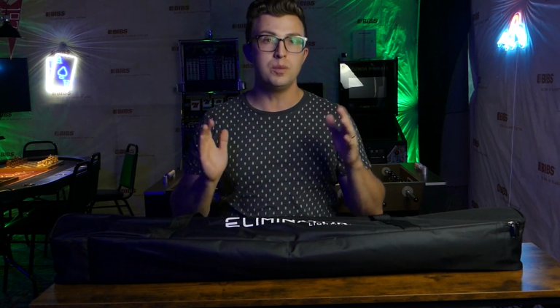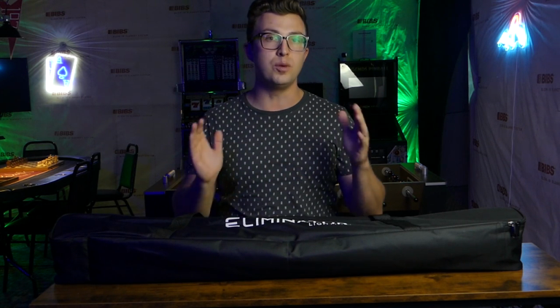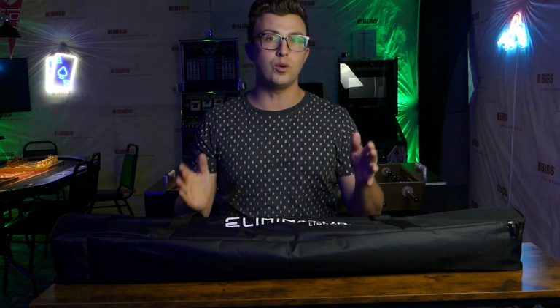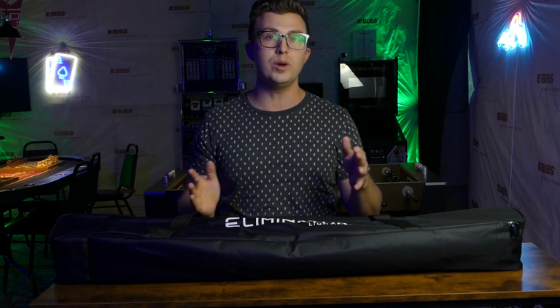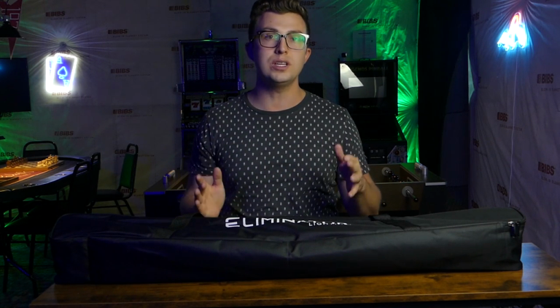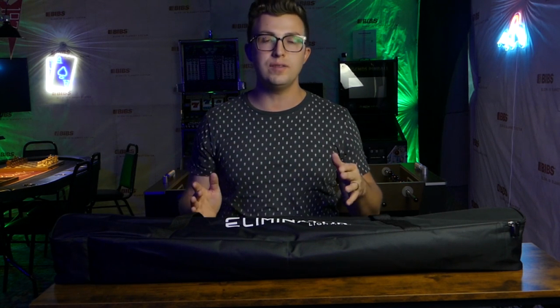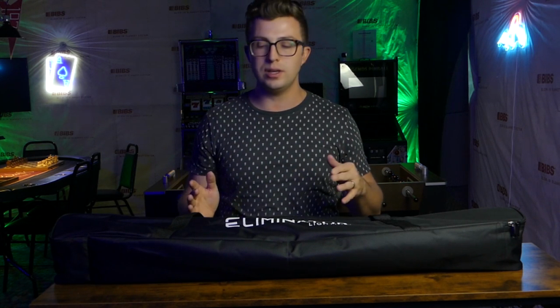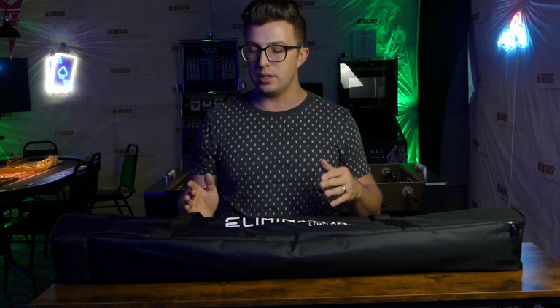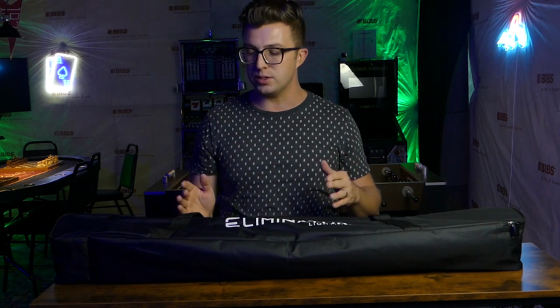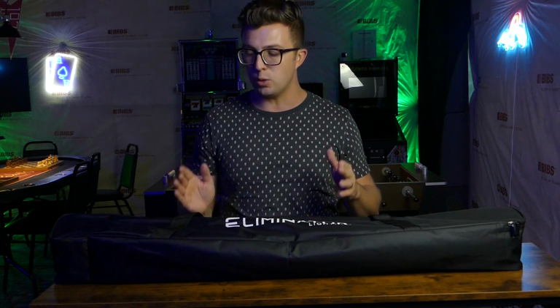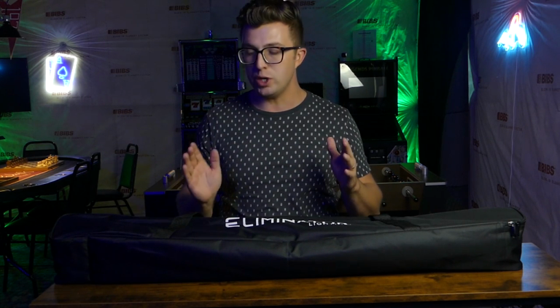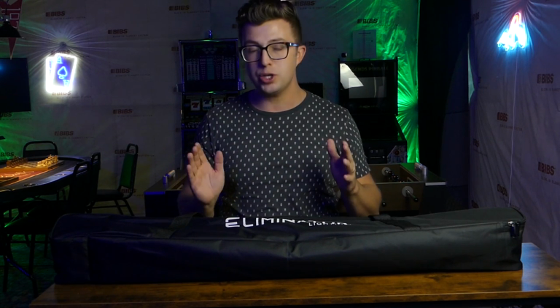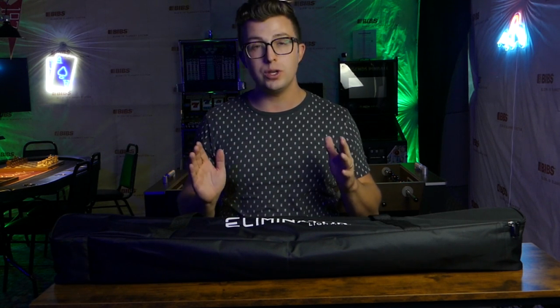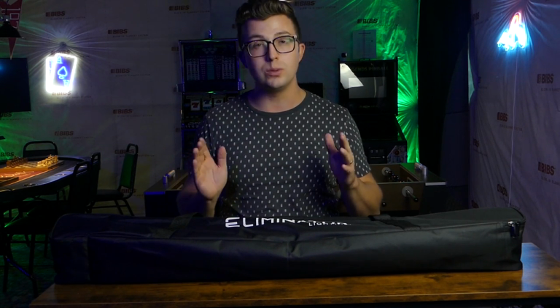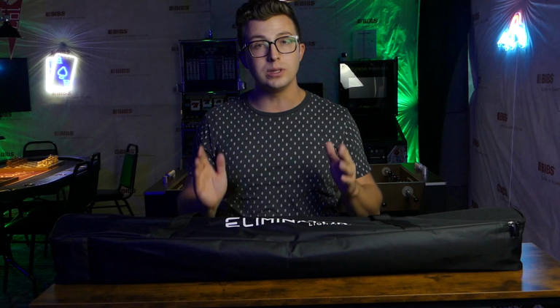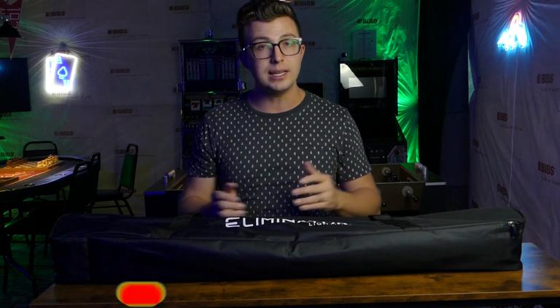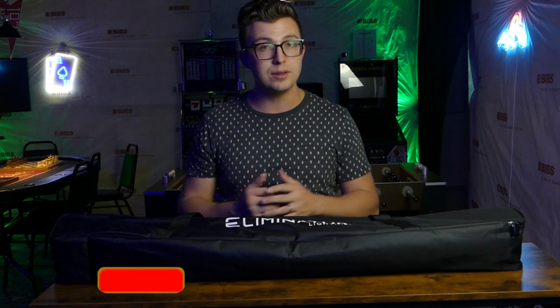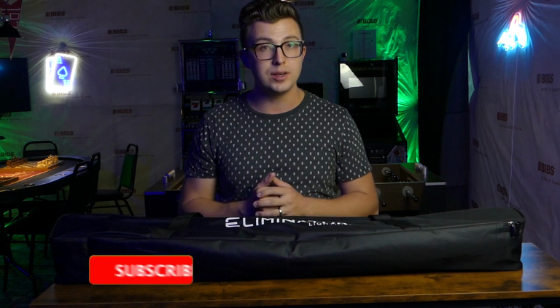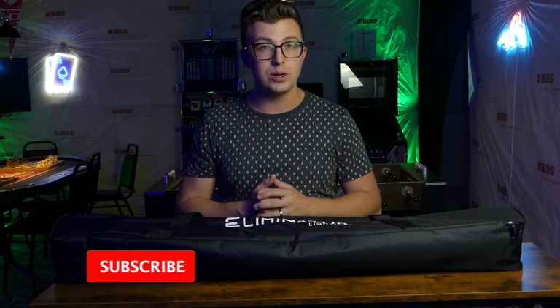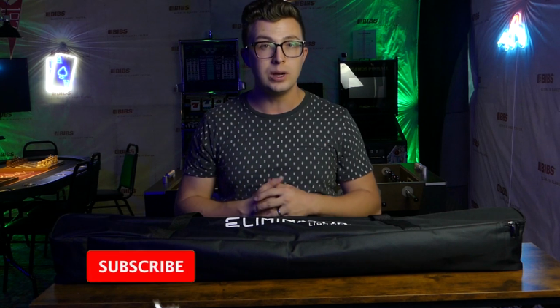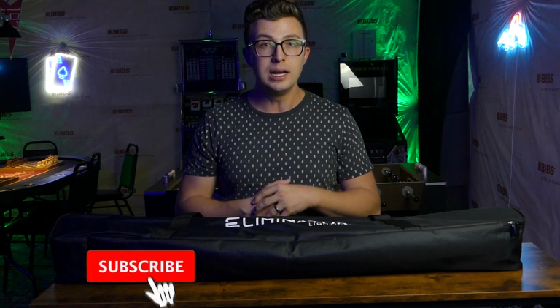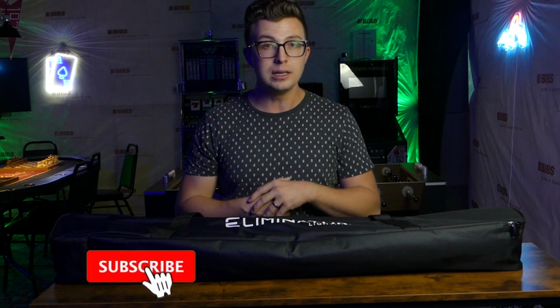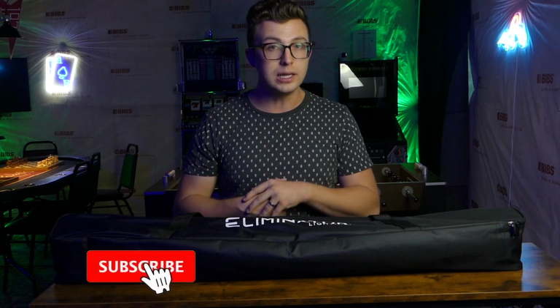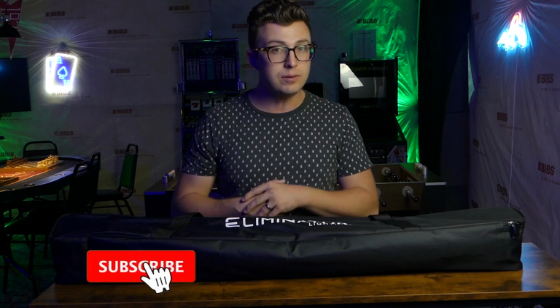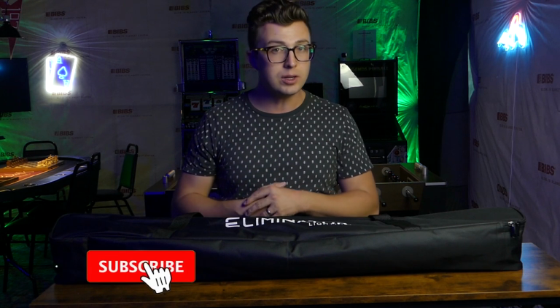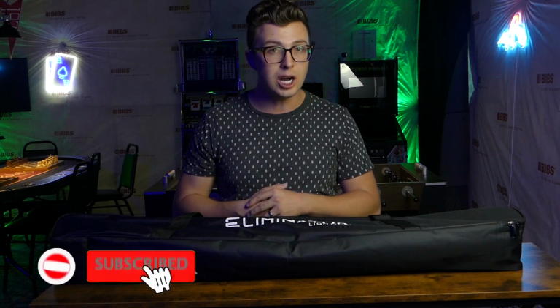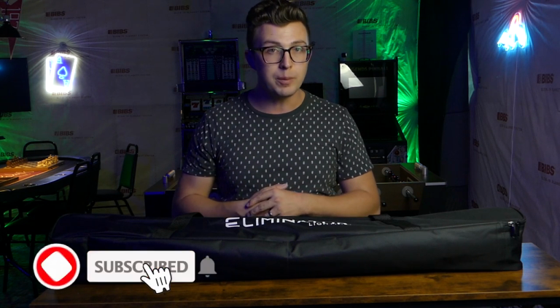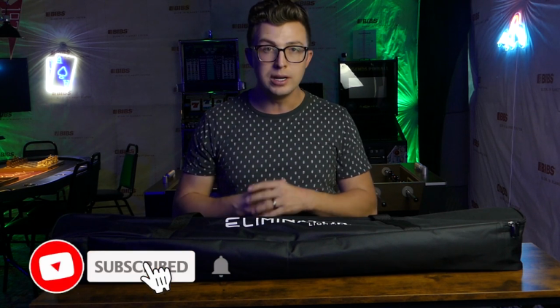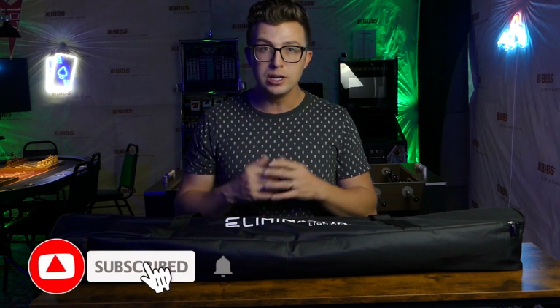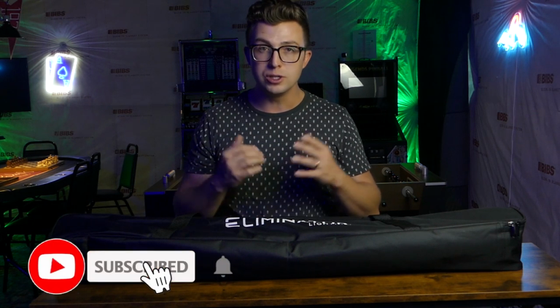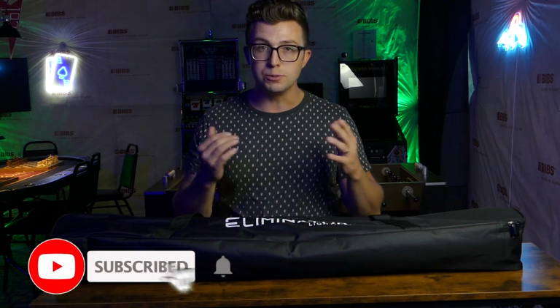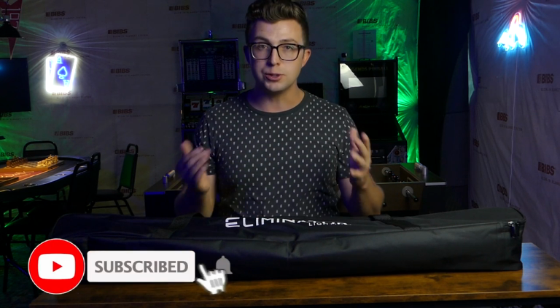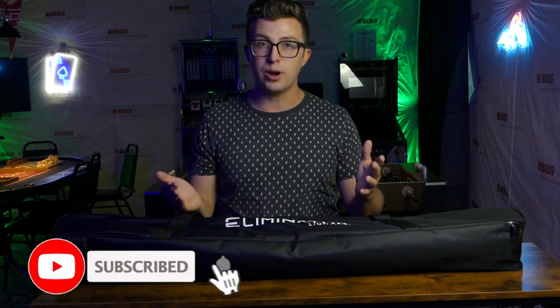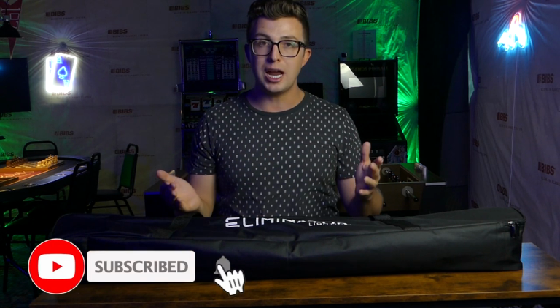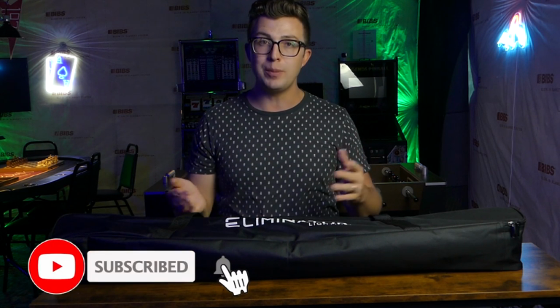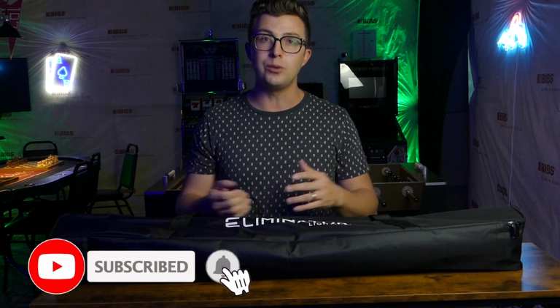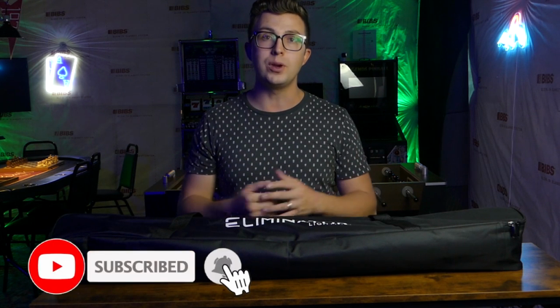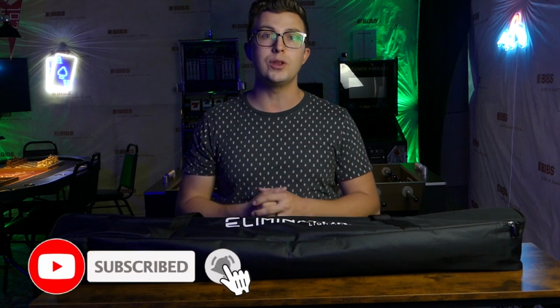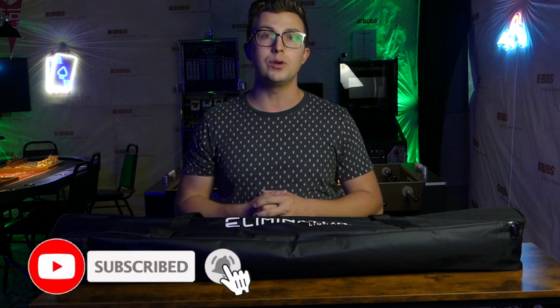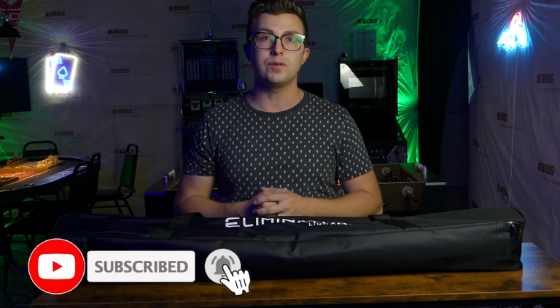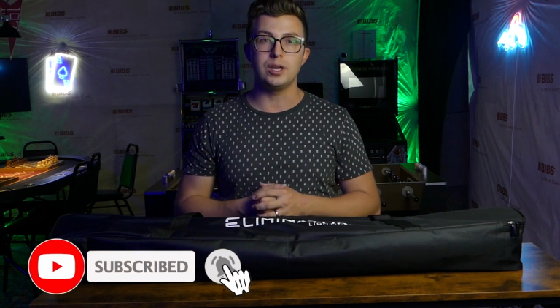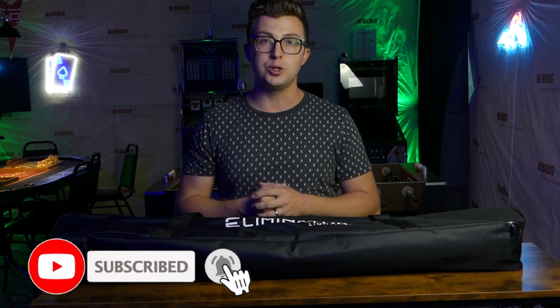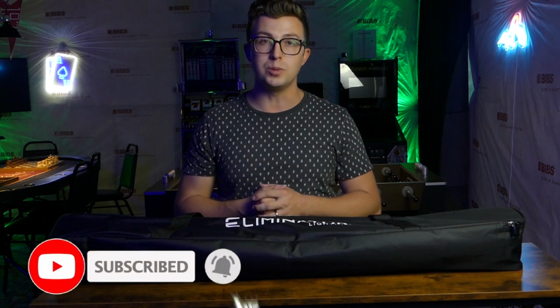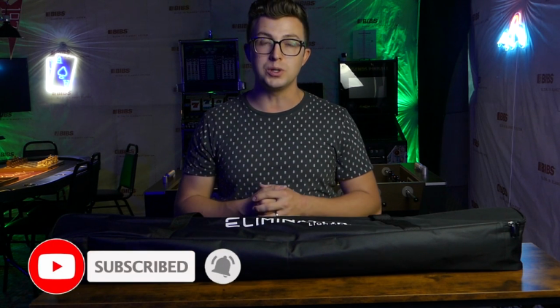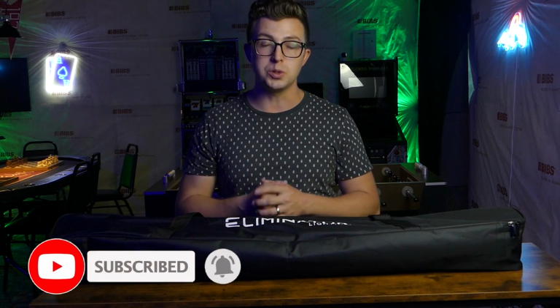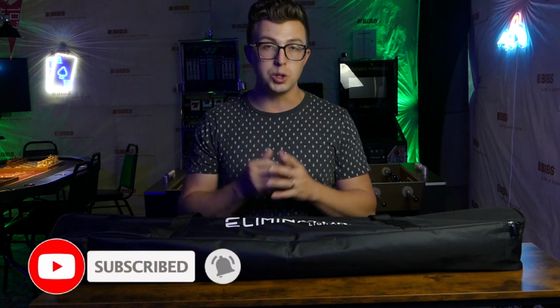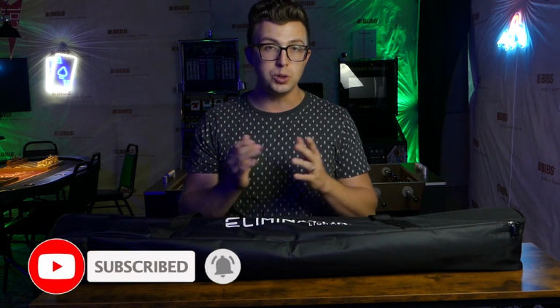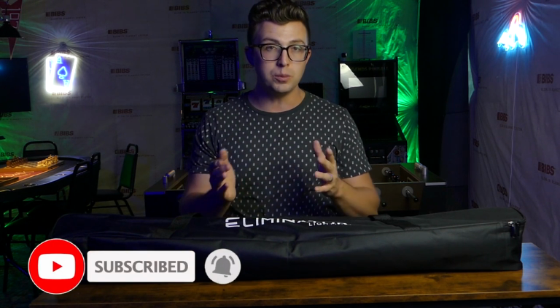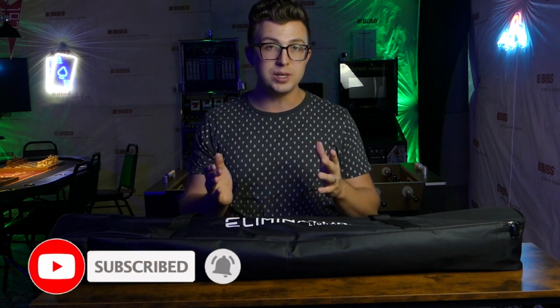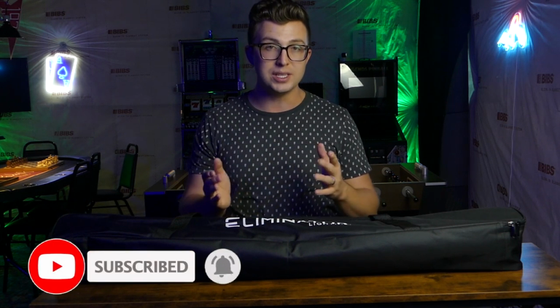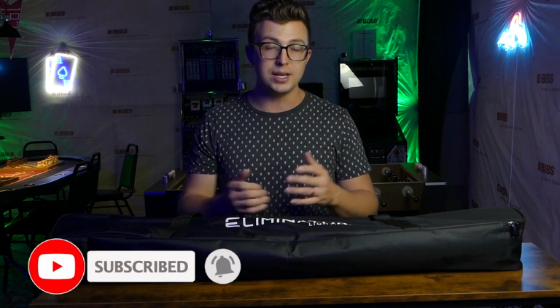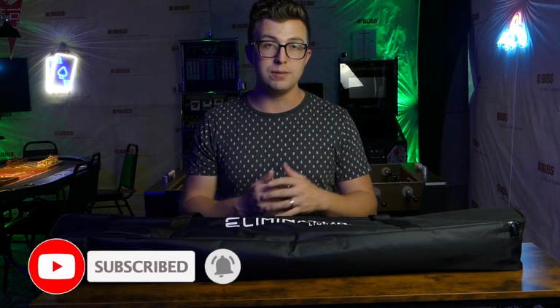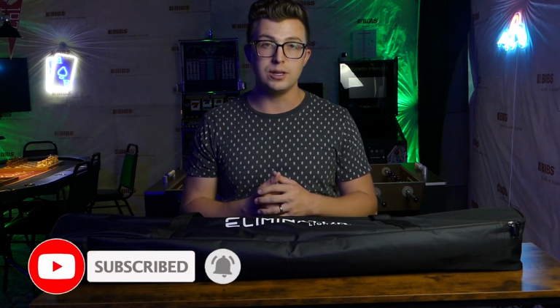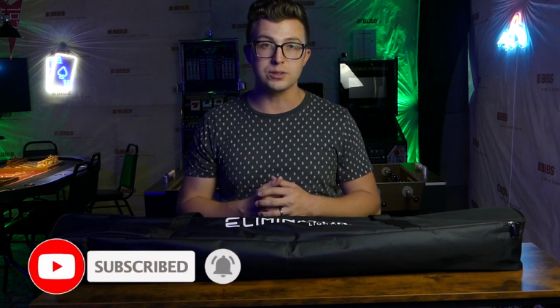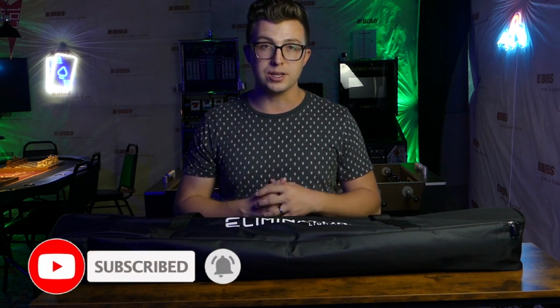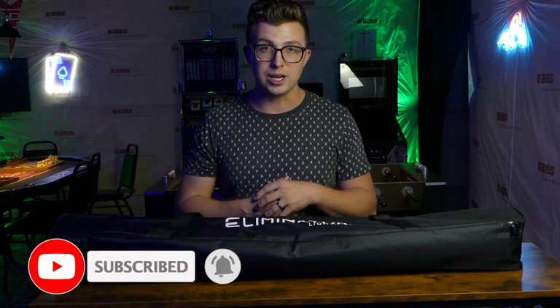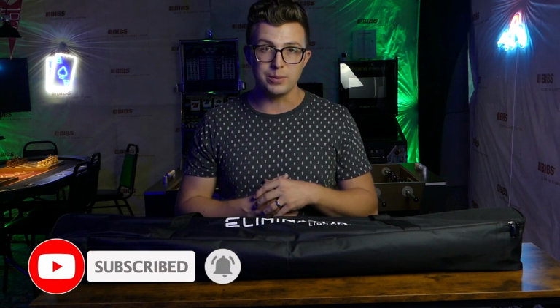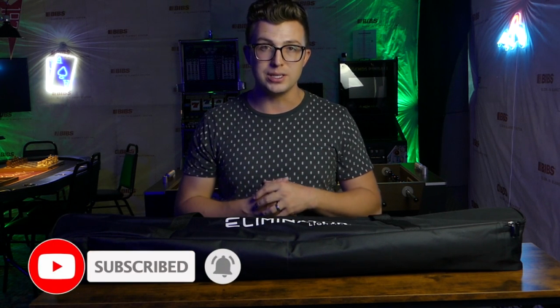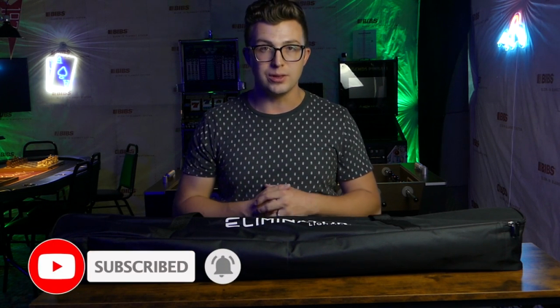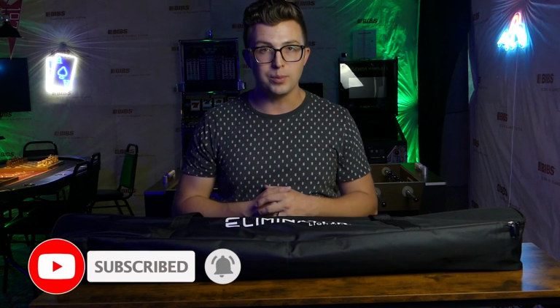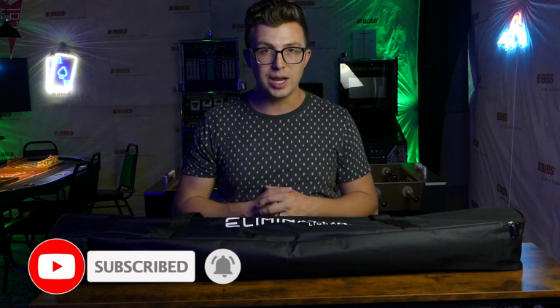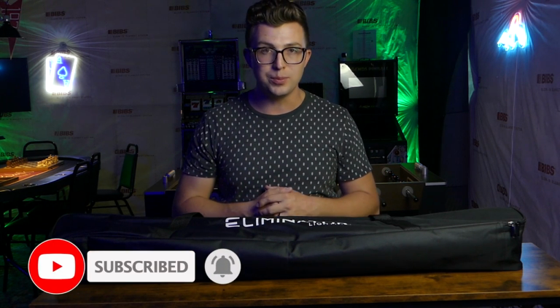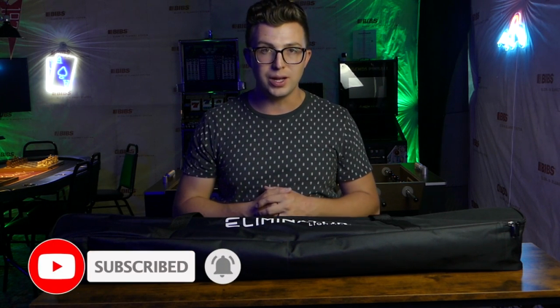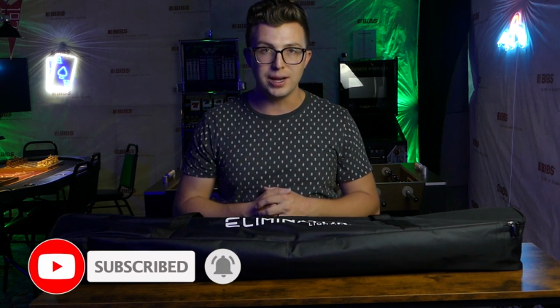Before we dive into things, though, make sure that you like the video, leave a comment, subscribe, and ring the notification bell so that you don't miss any videos coming down the pipeline.